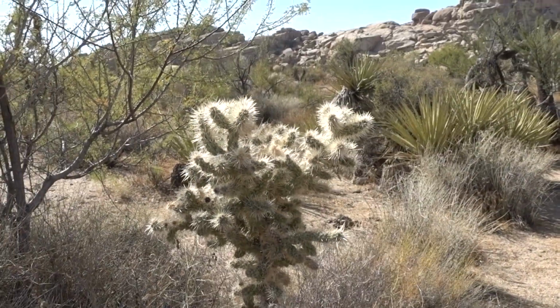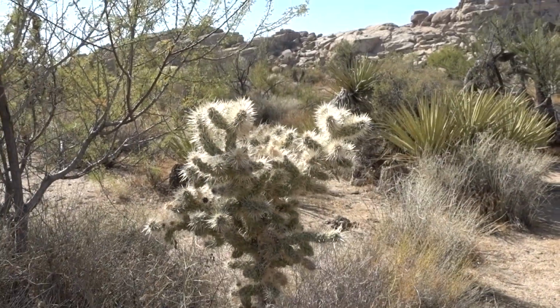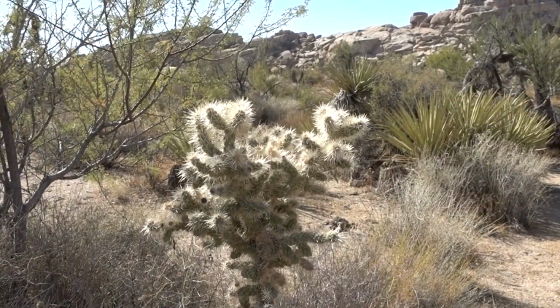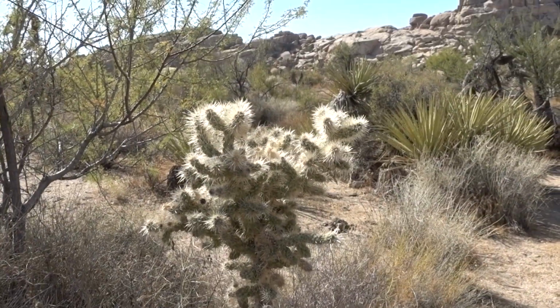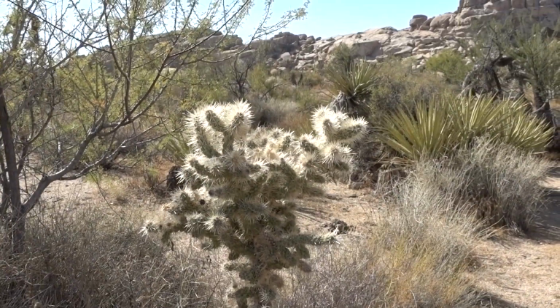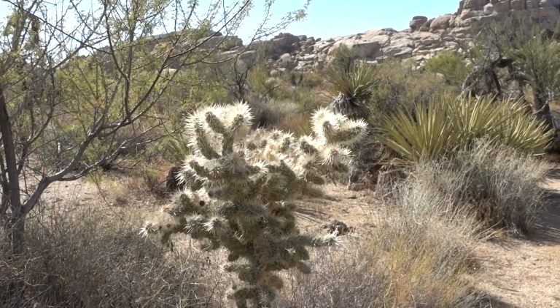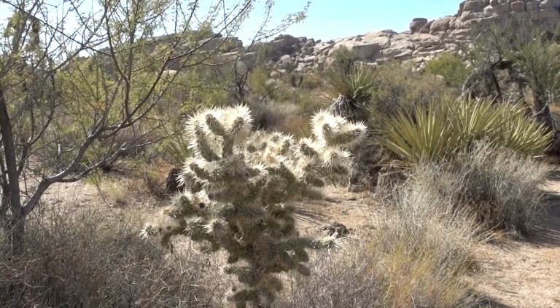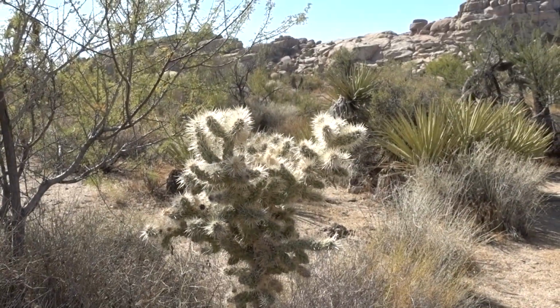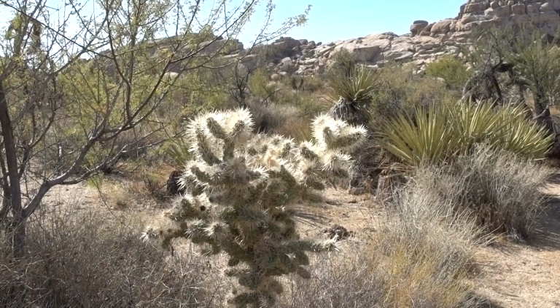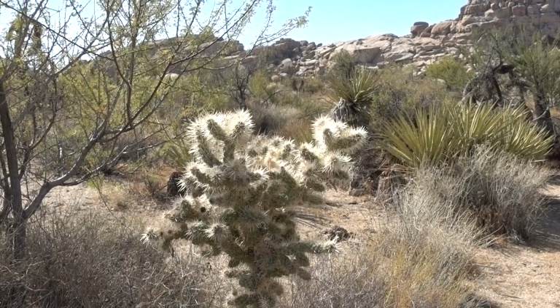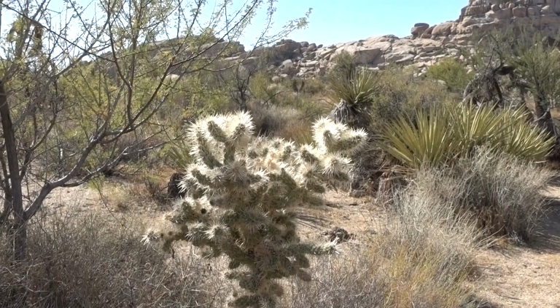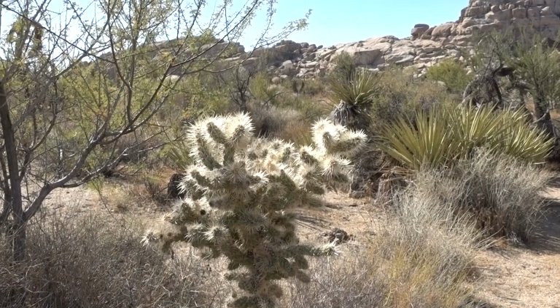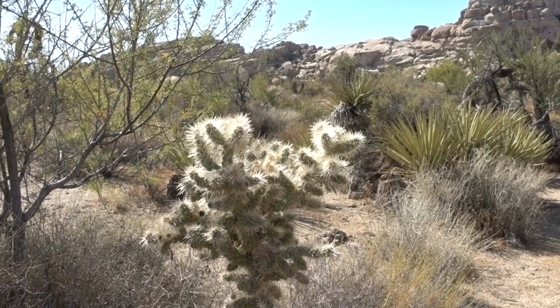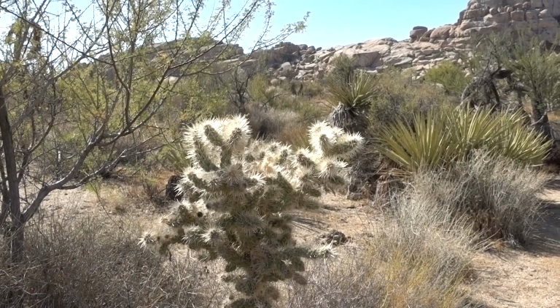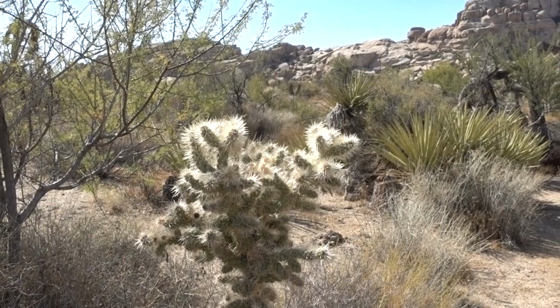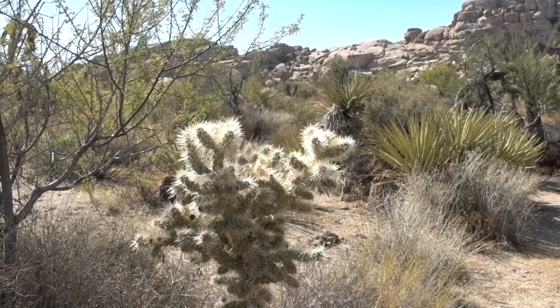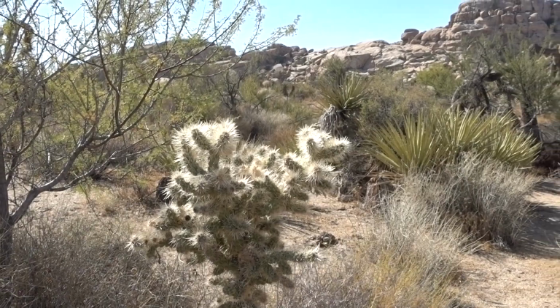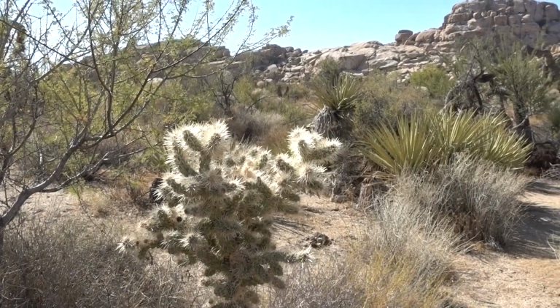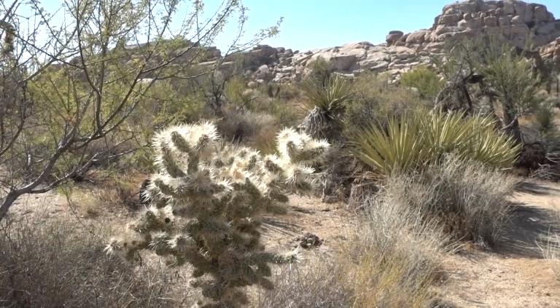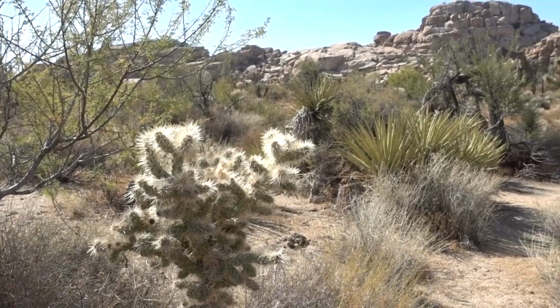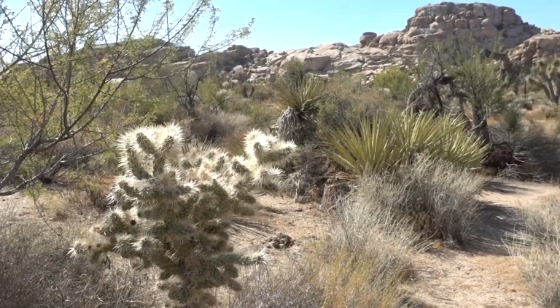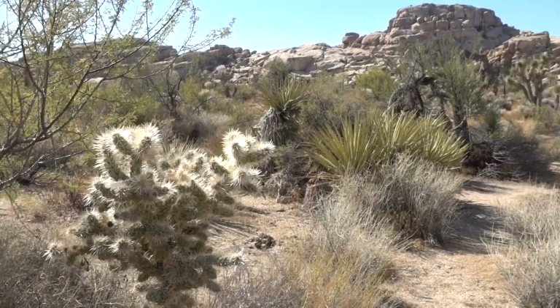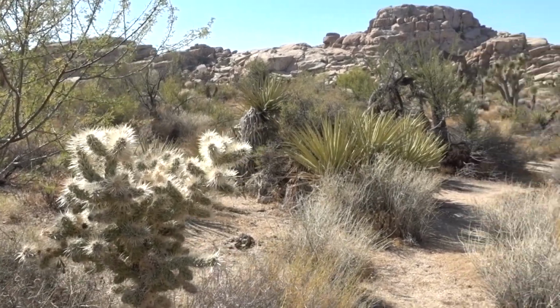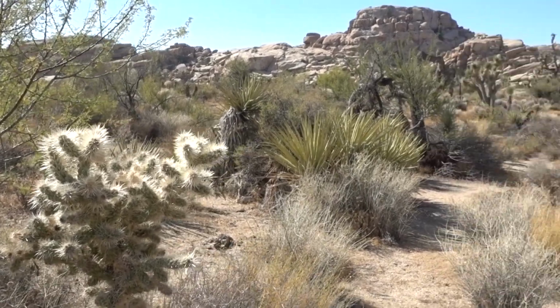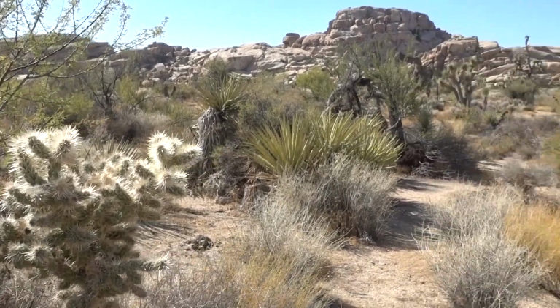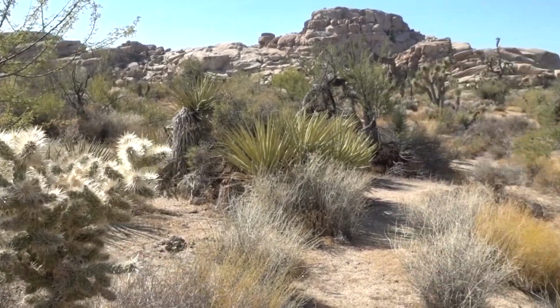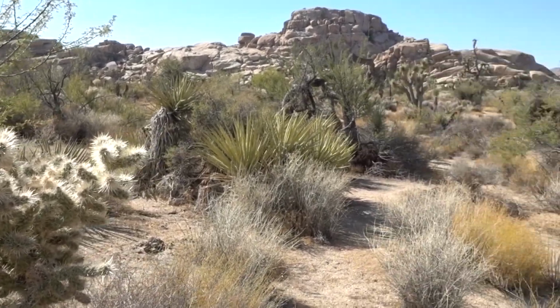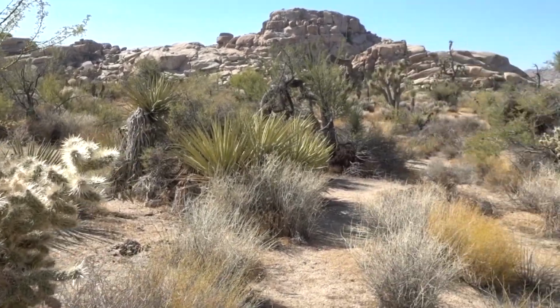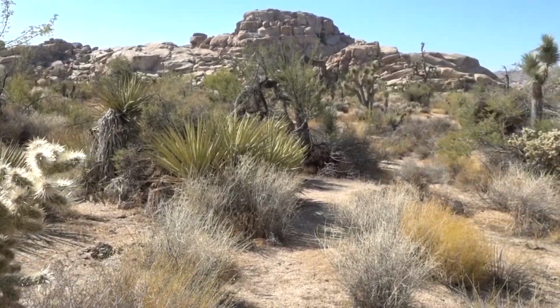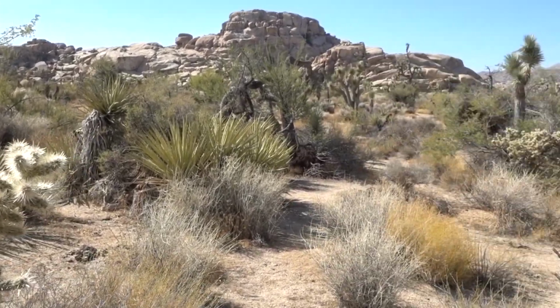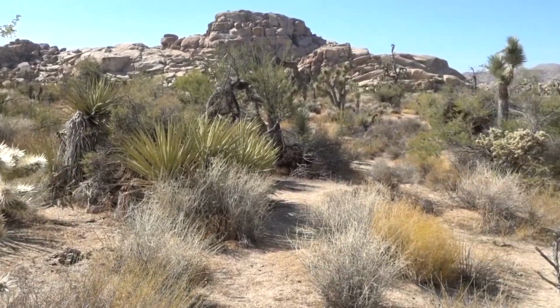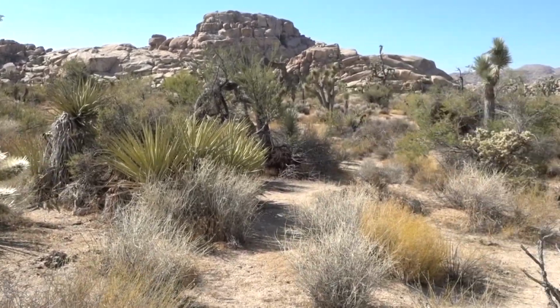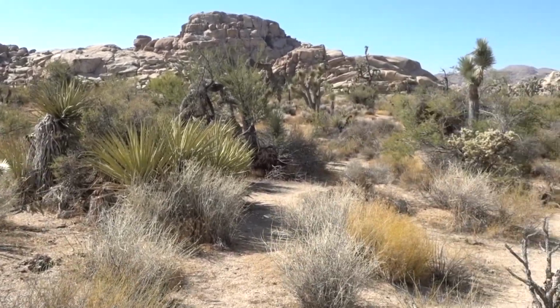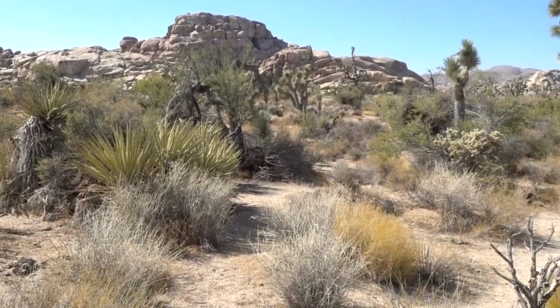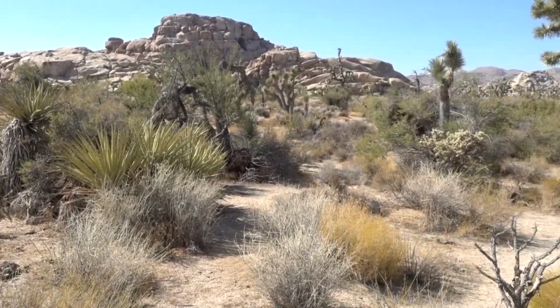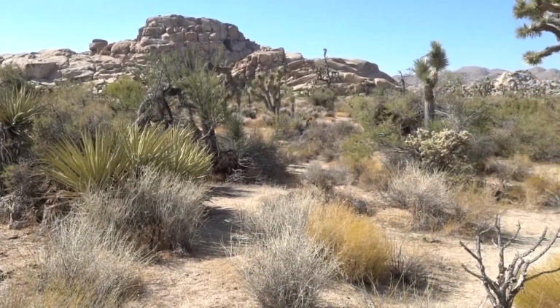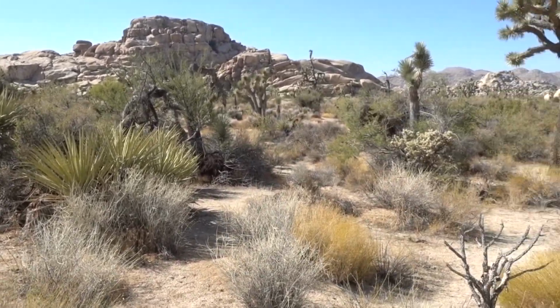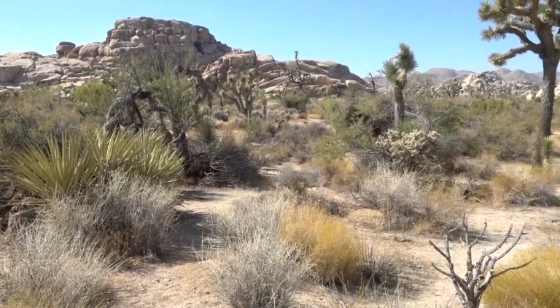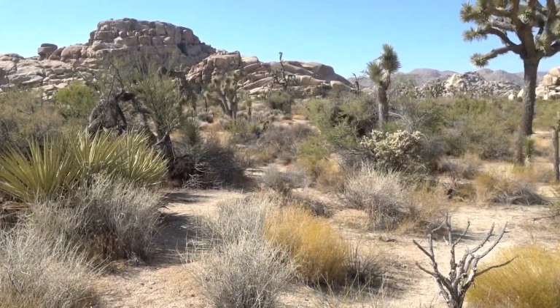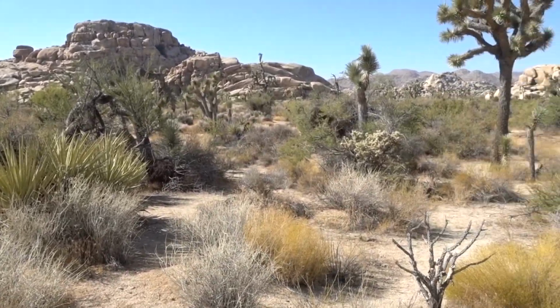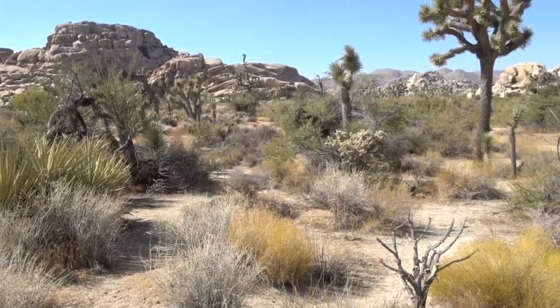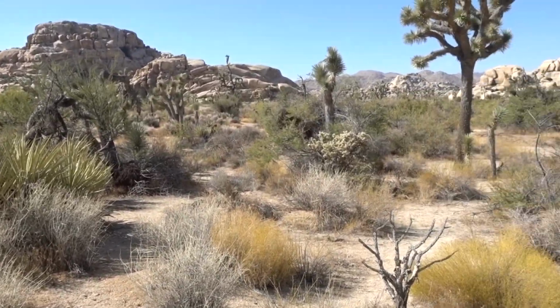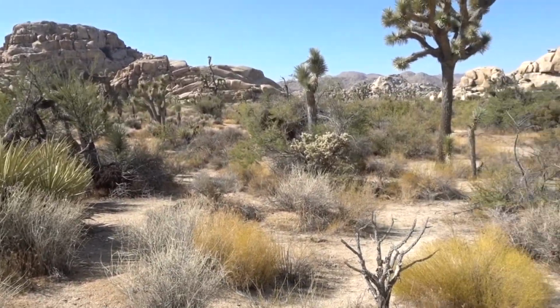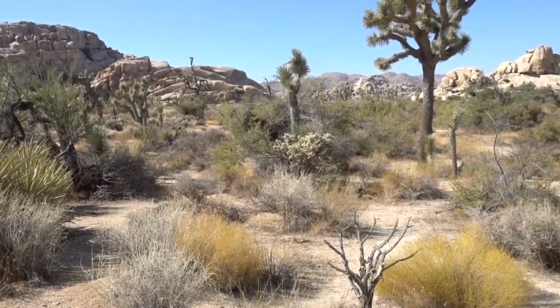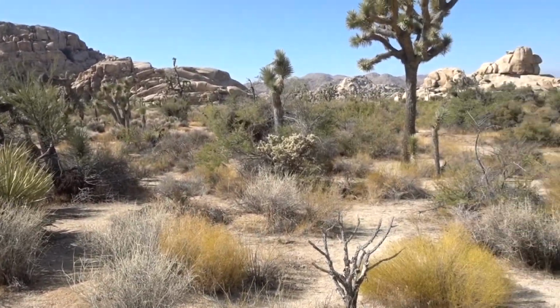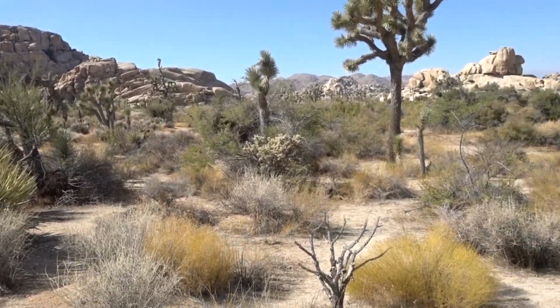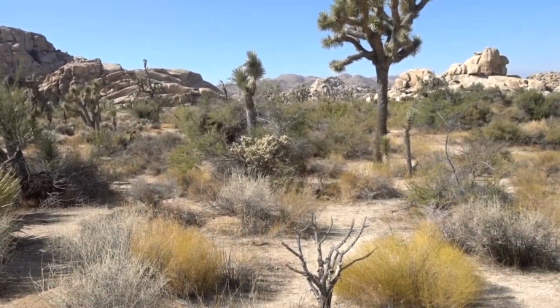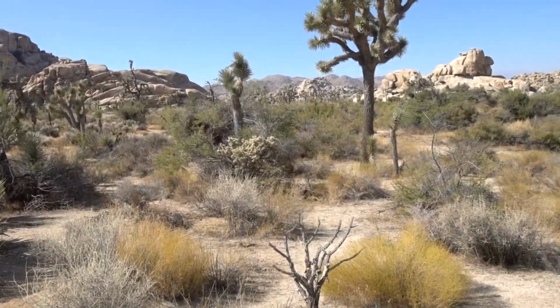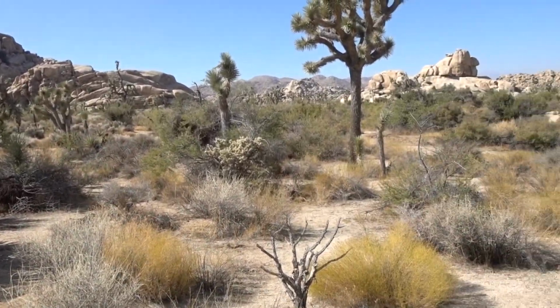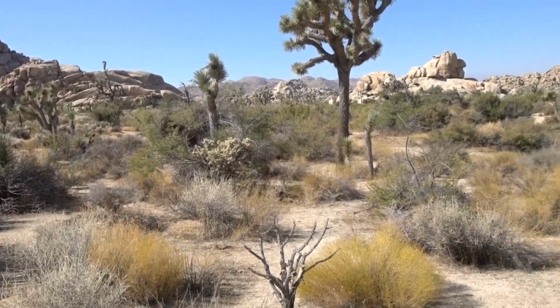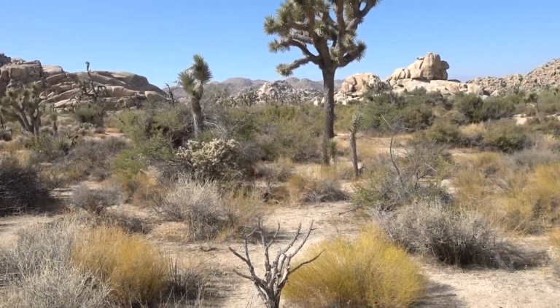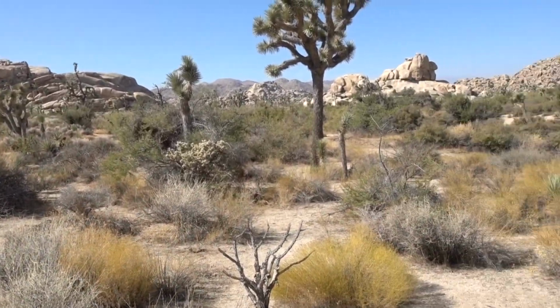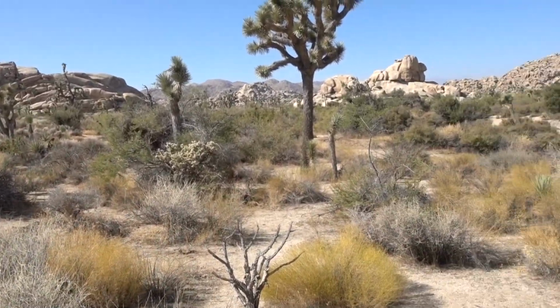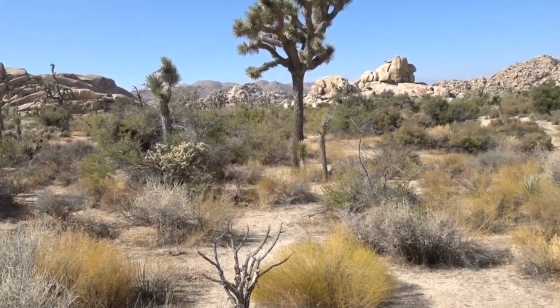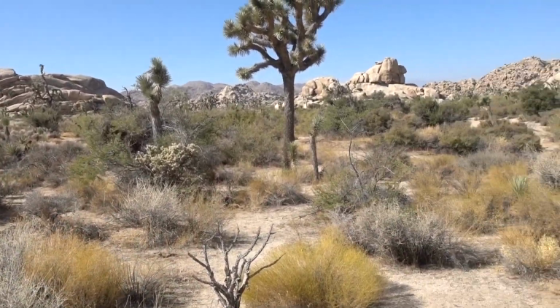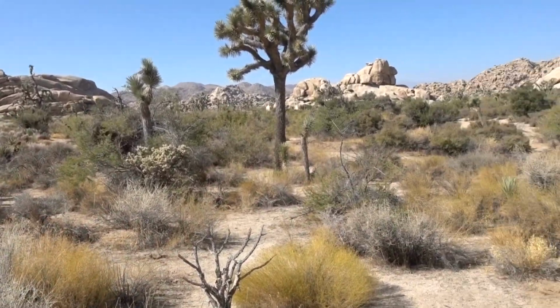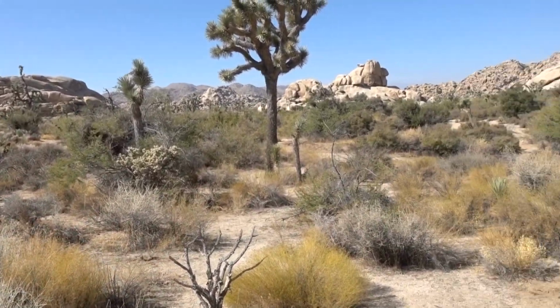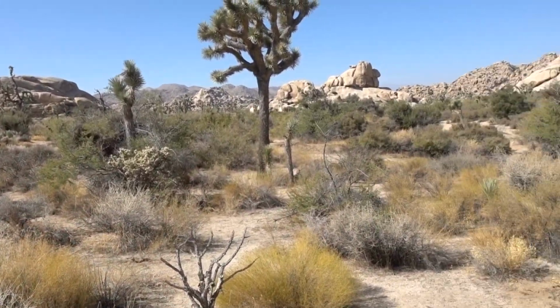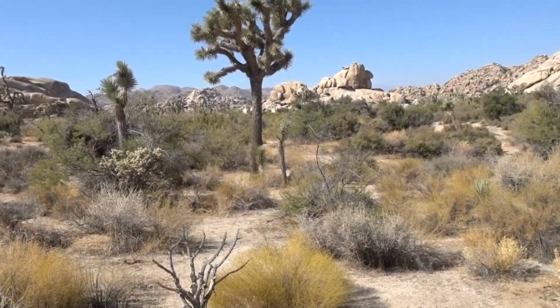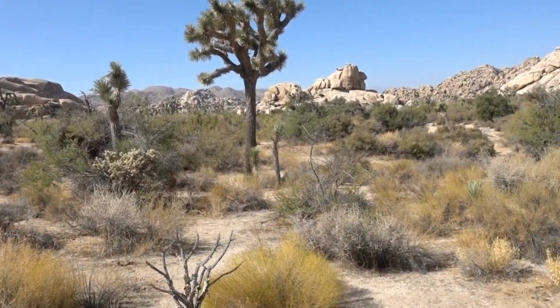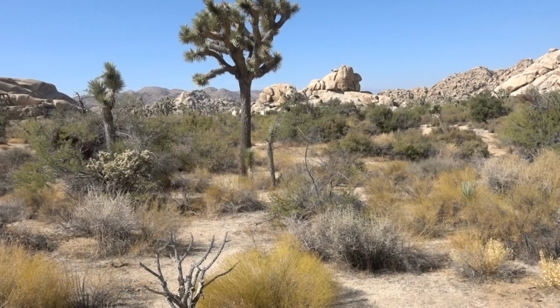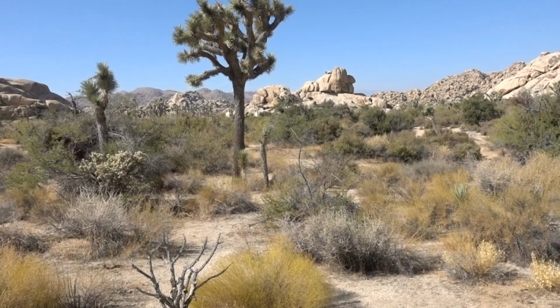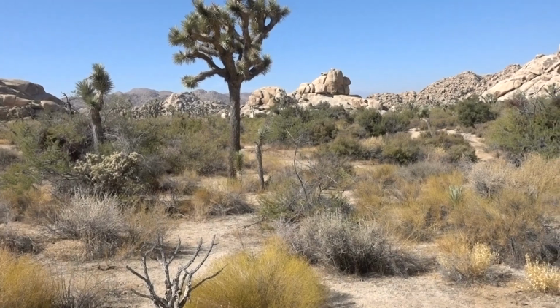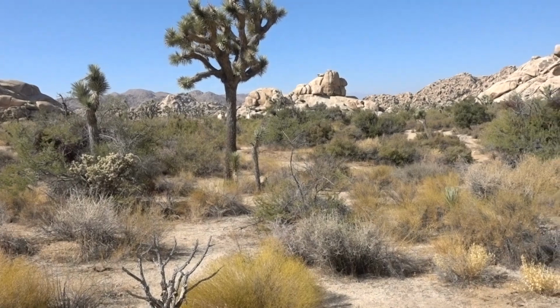Well, there you have it — just a little taste of Barker Dam trail at Joshua Tree National Park. Thanks so much for watching.